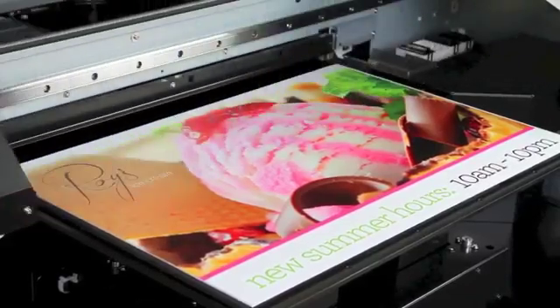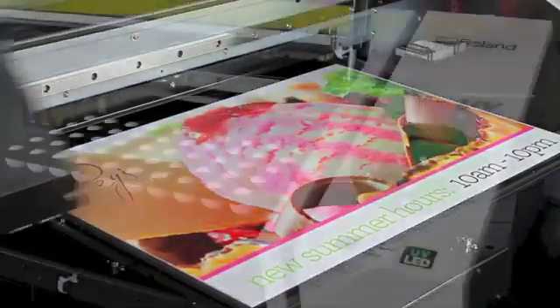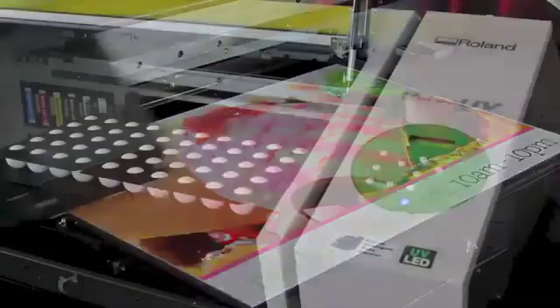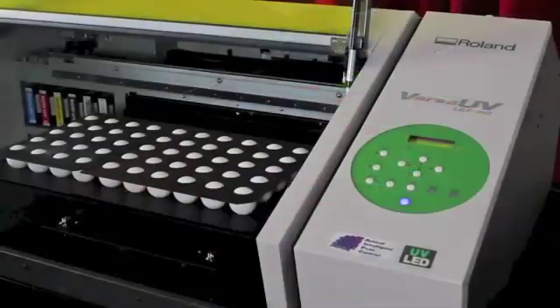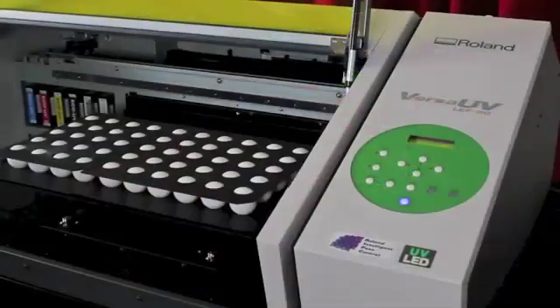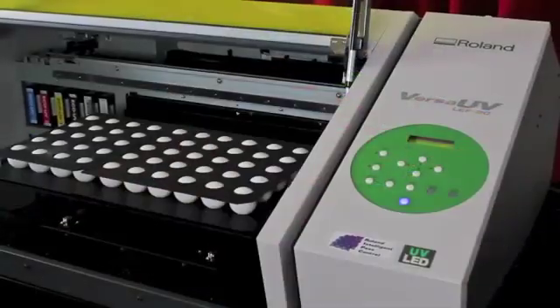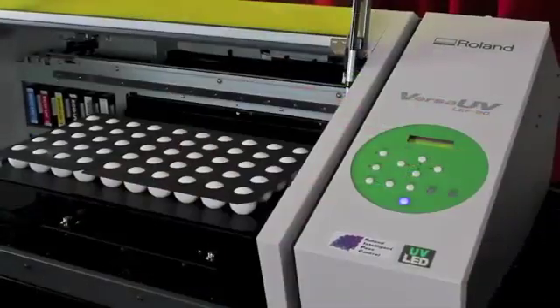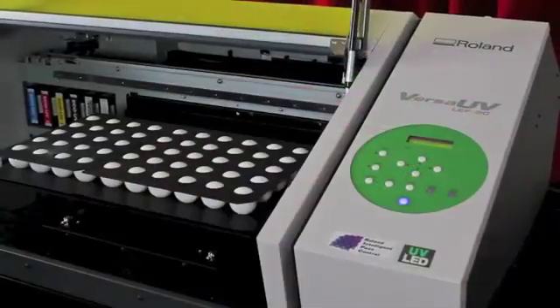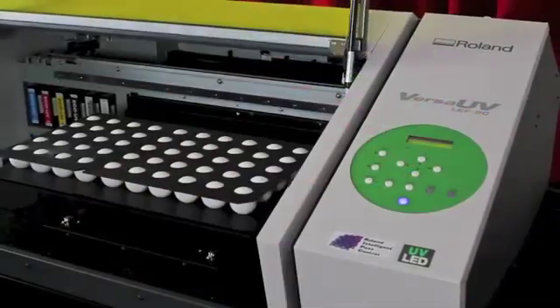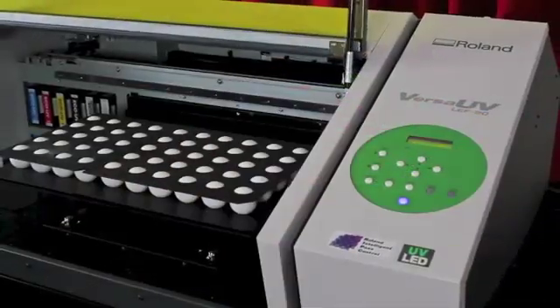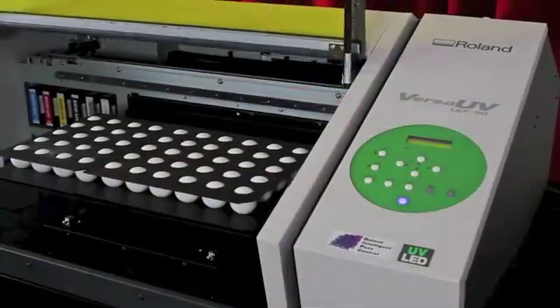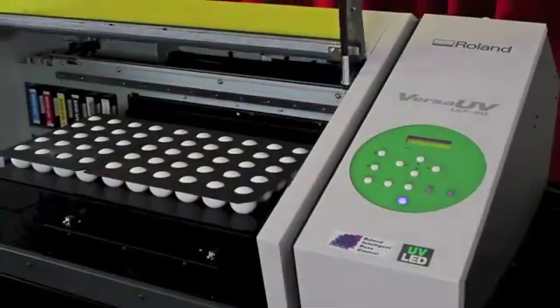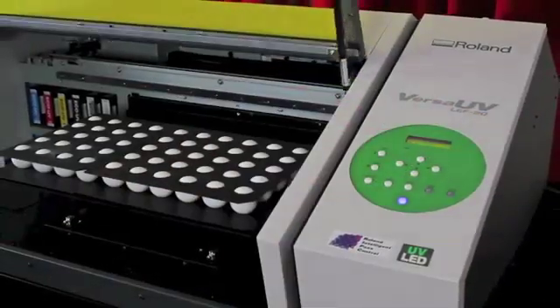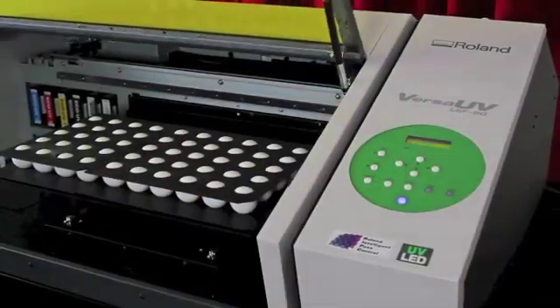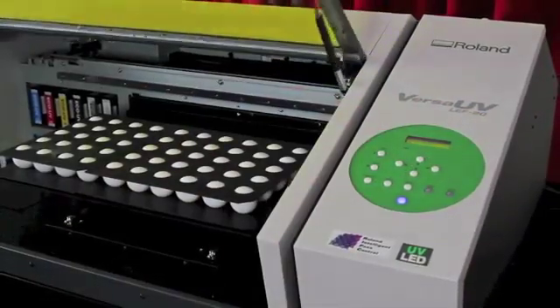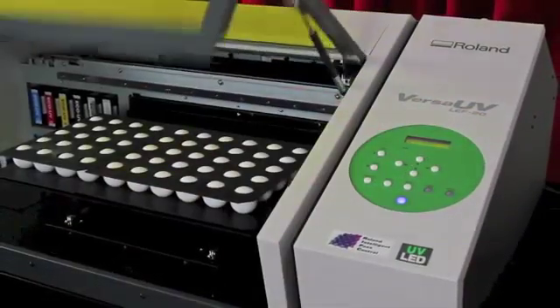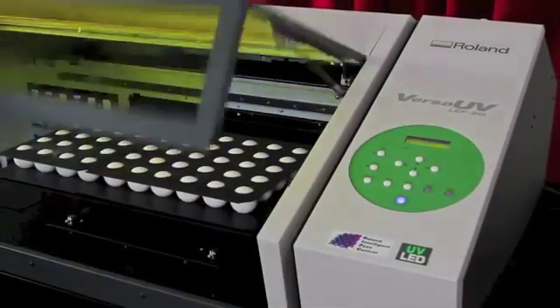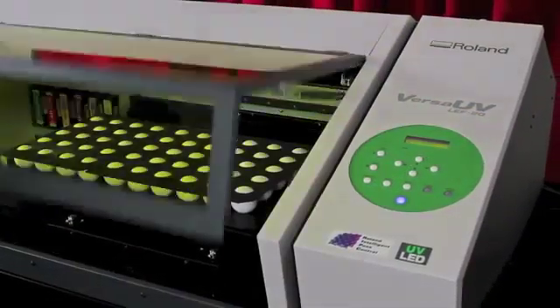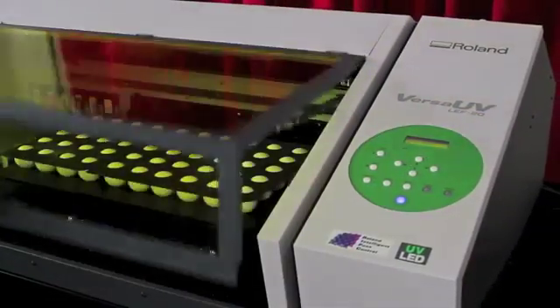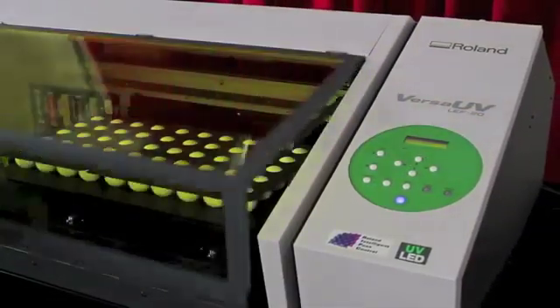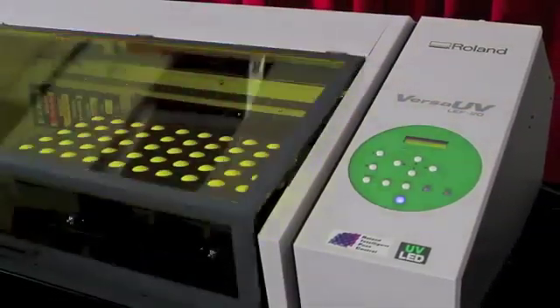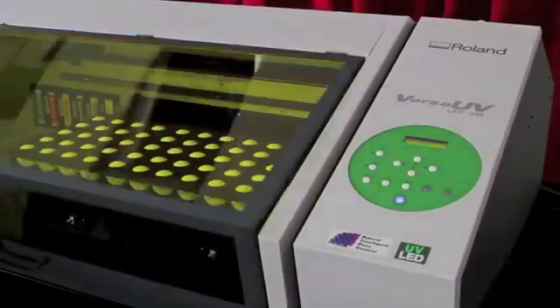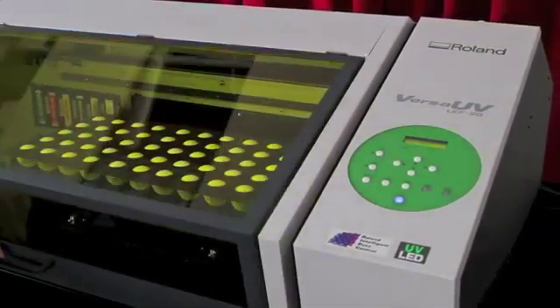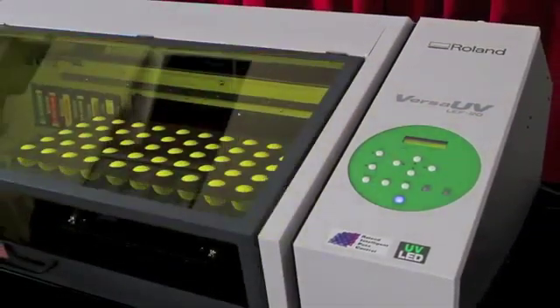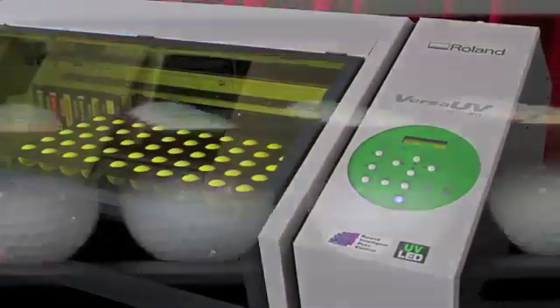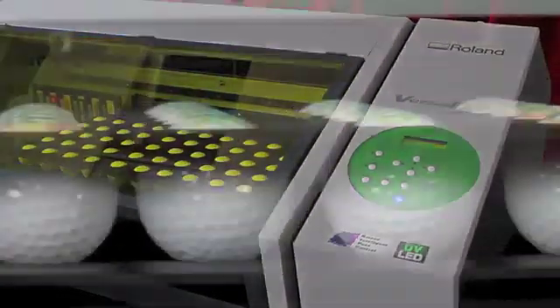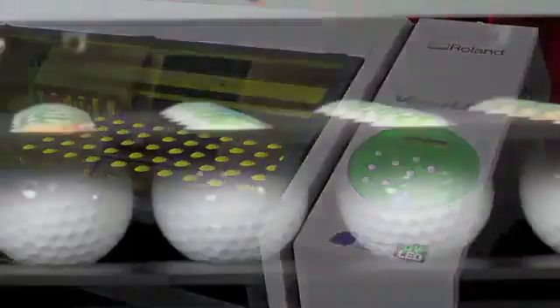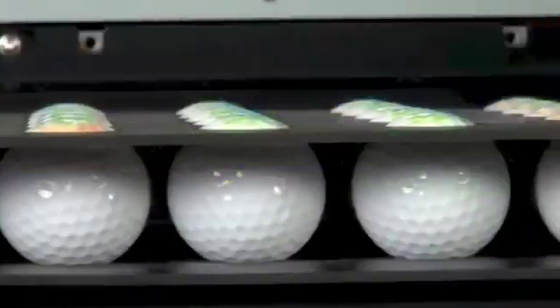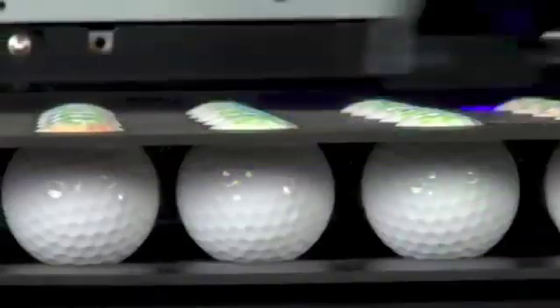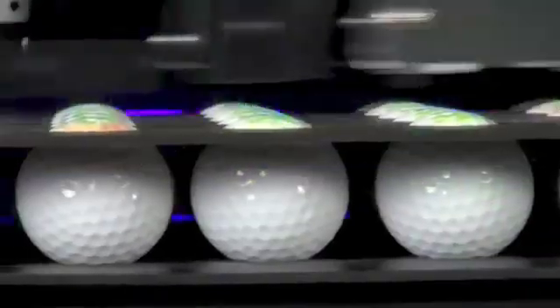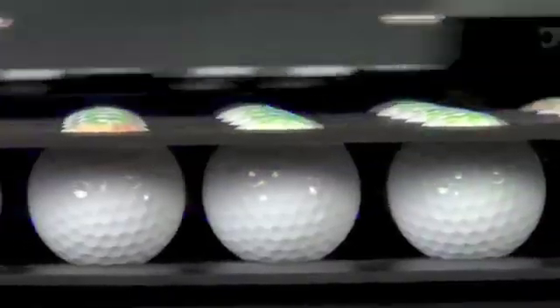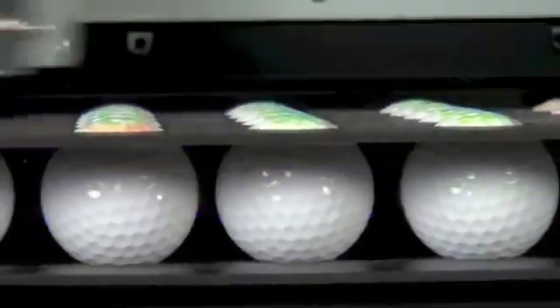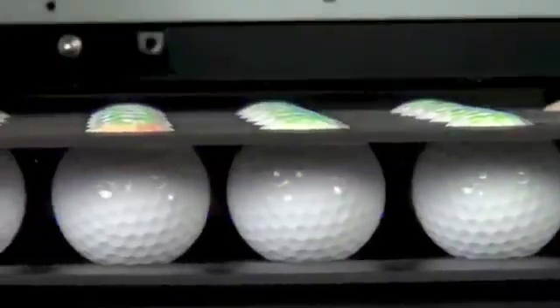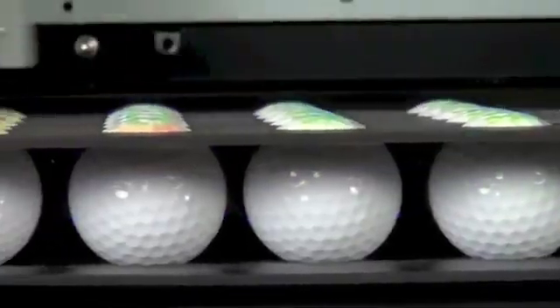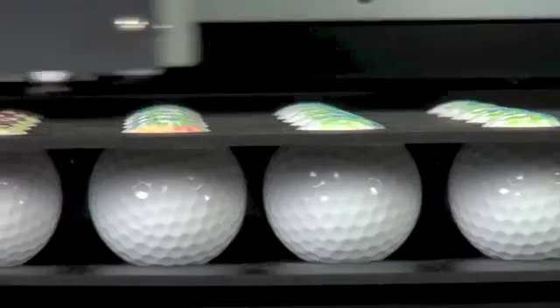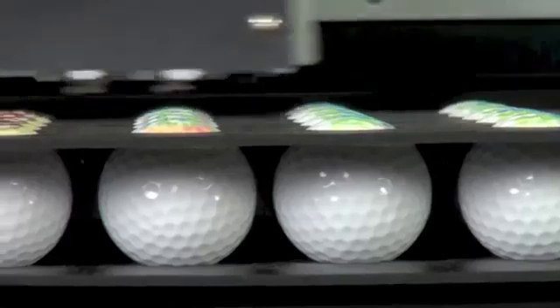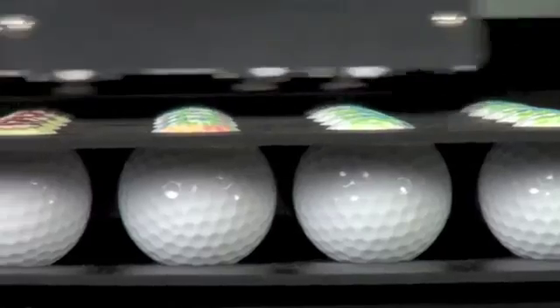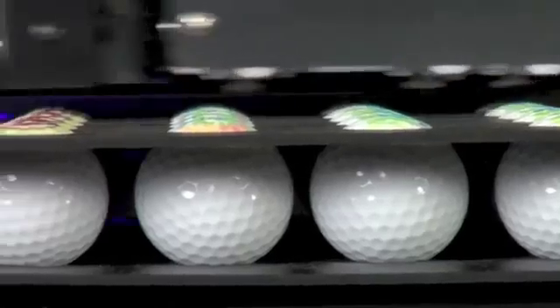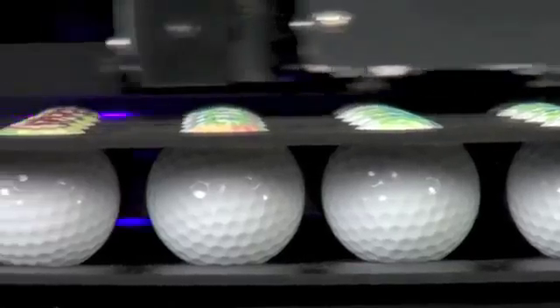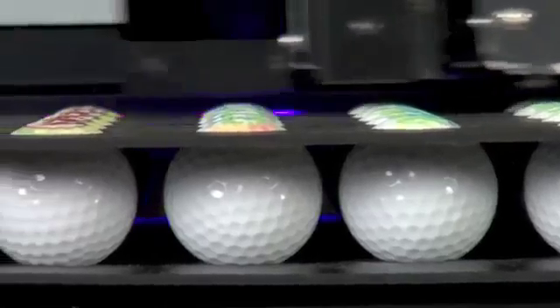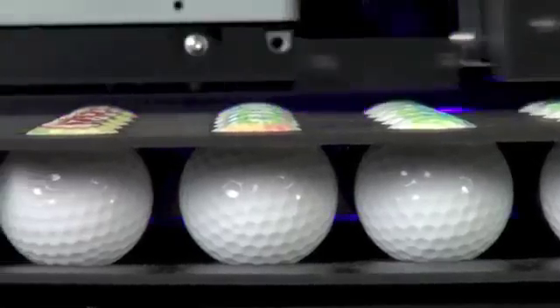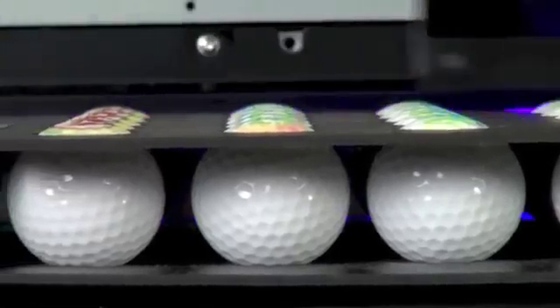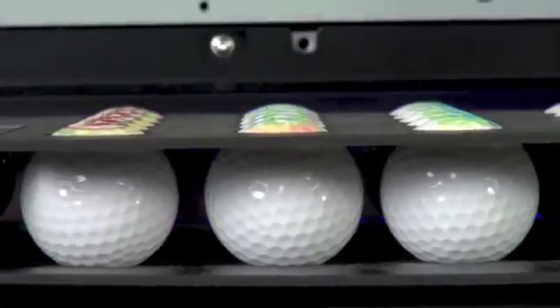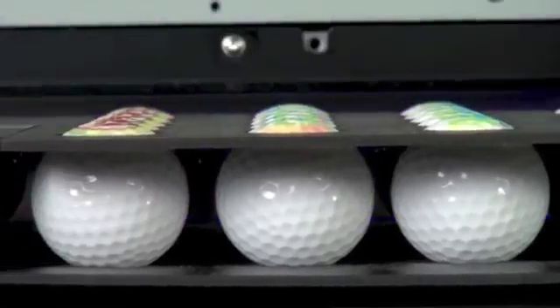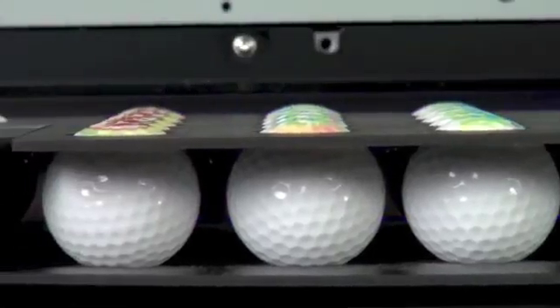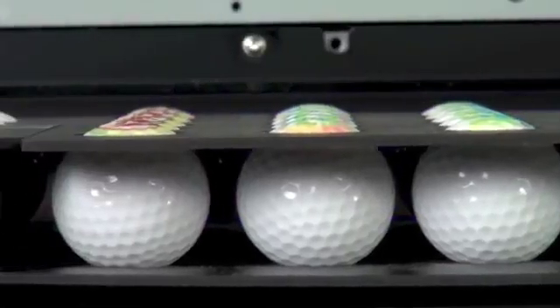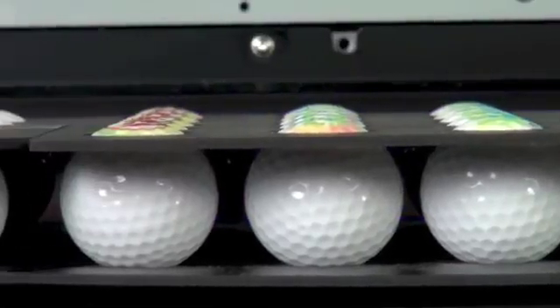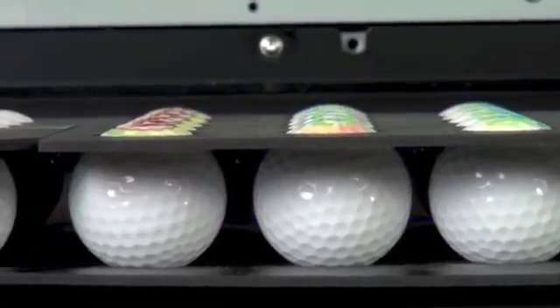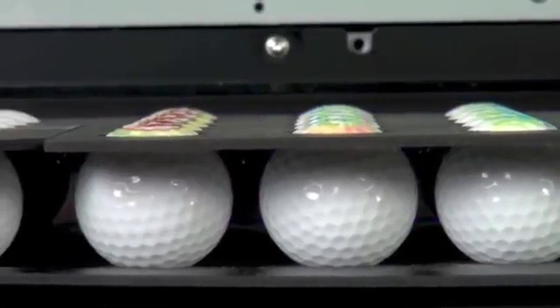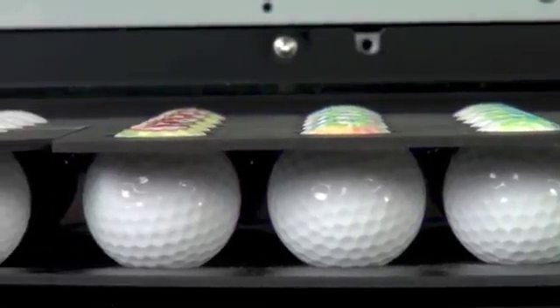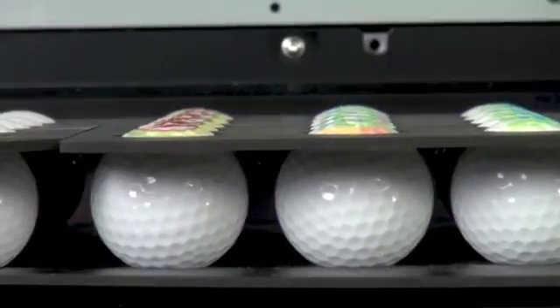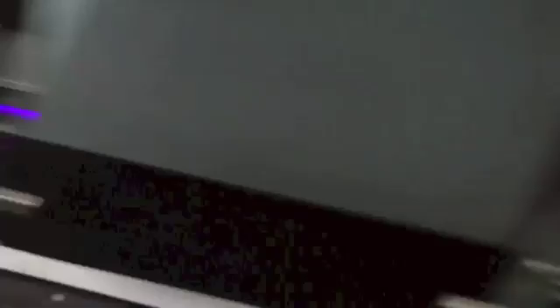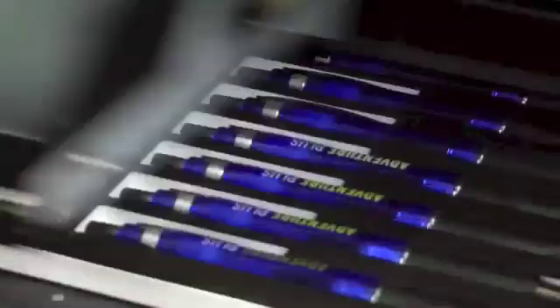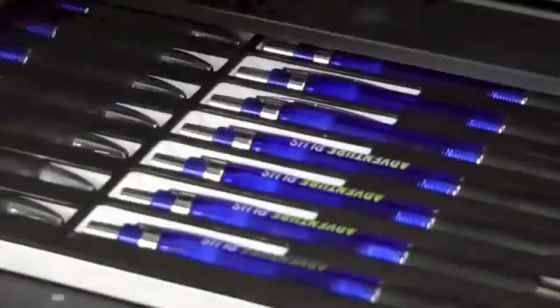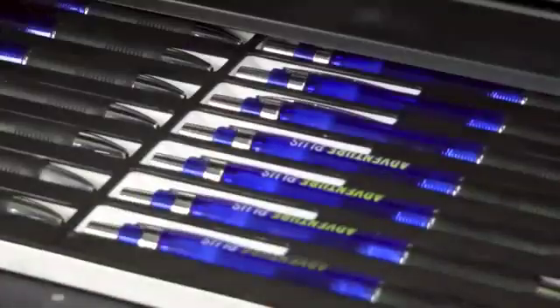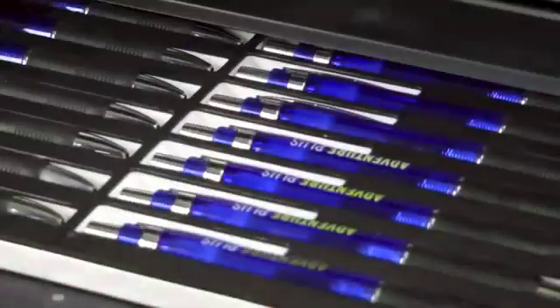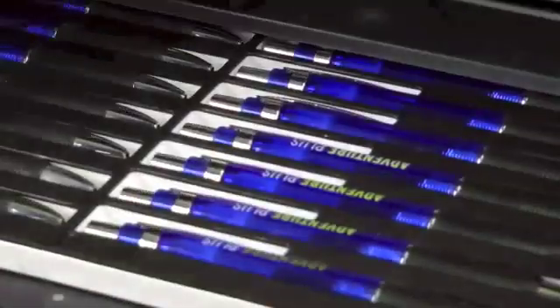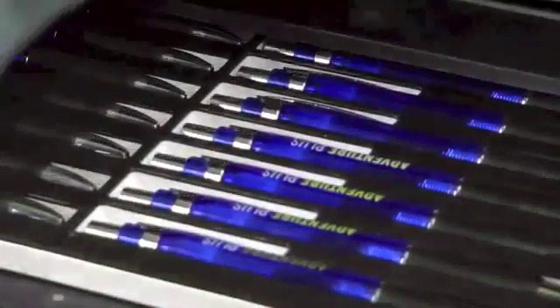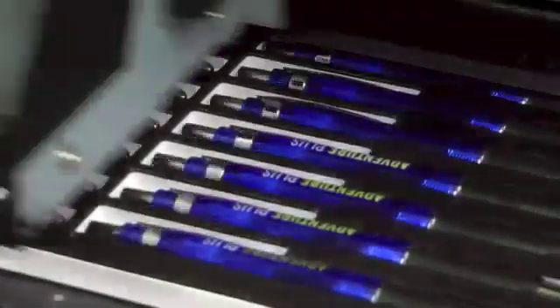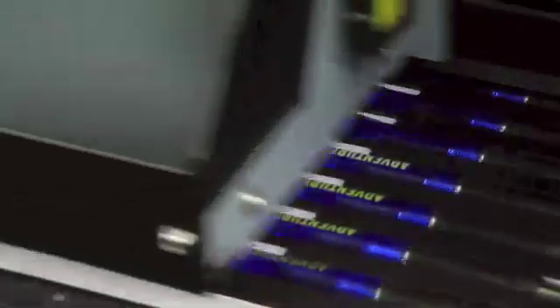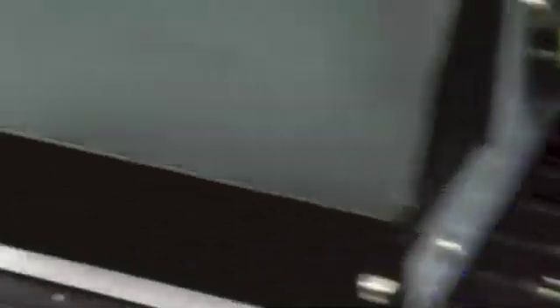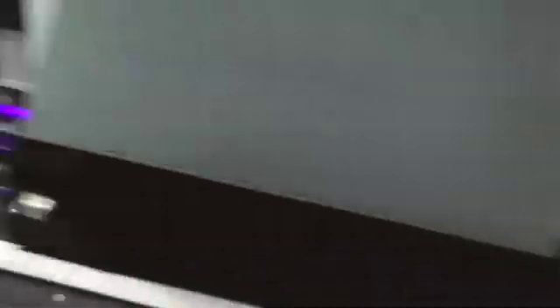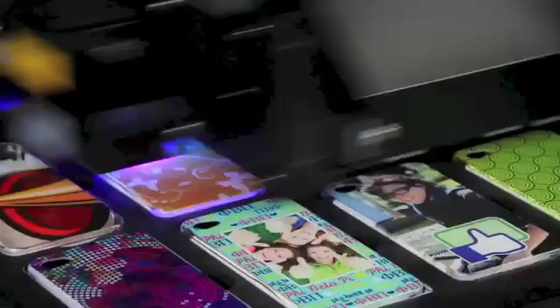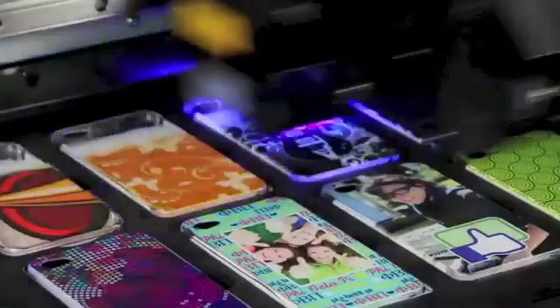but also increases your productivity when printing a quantity of smaller objects, such as golf balls, pens, and cell phone covers.